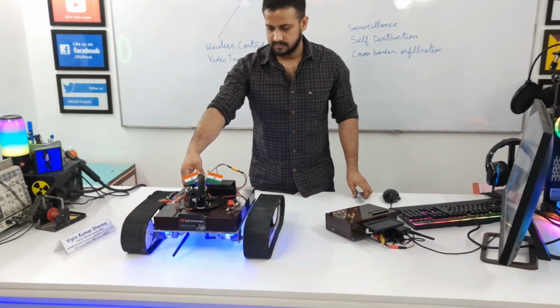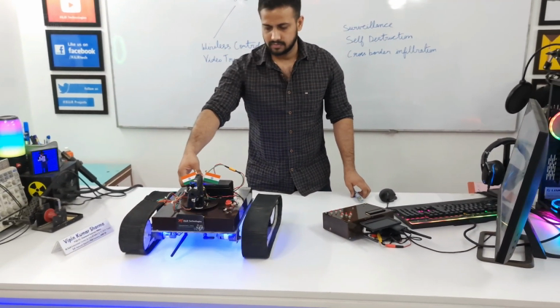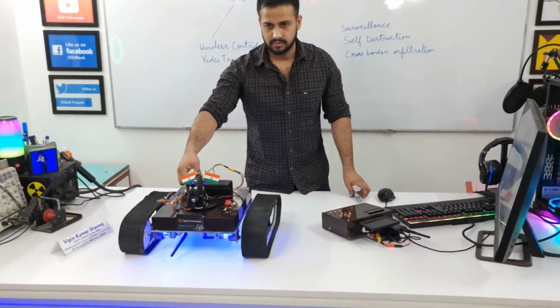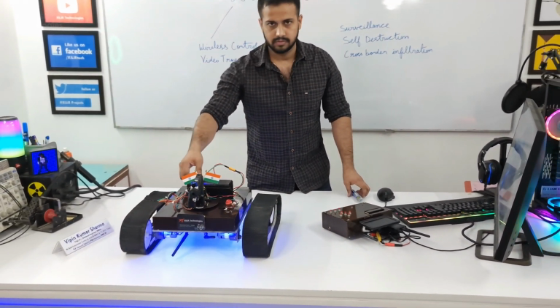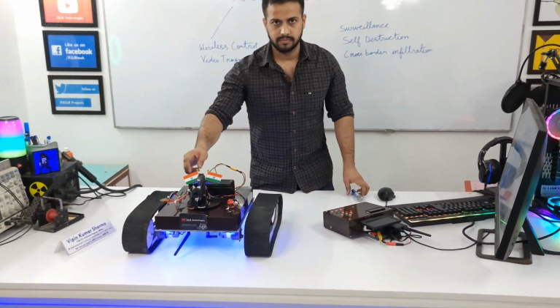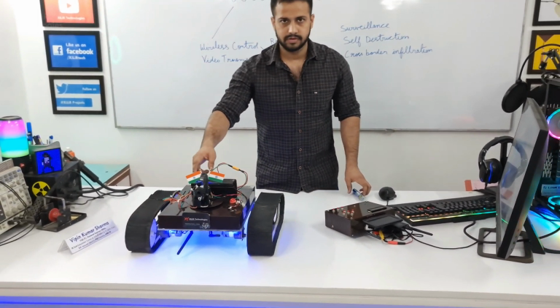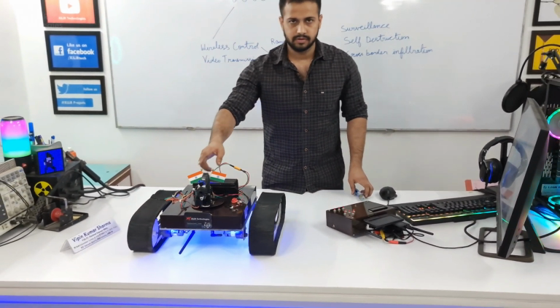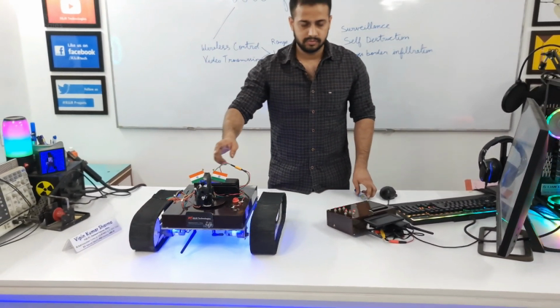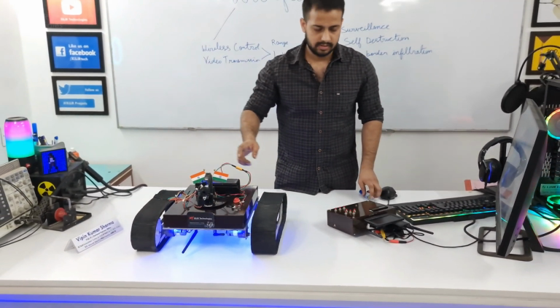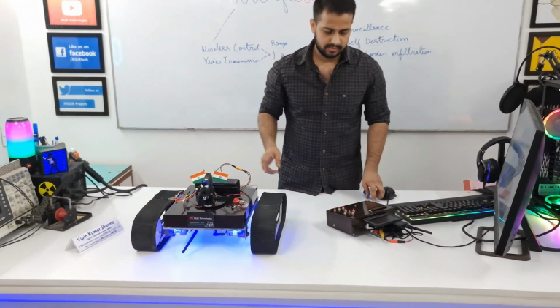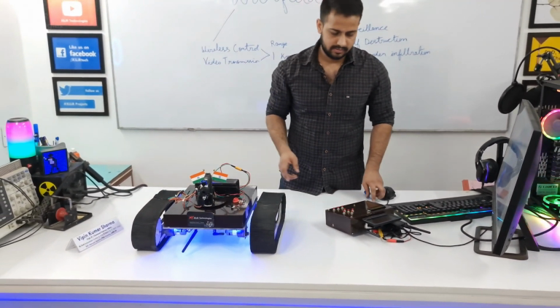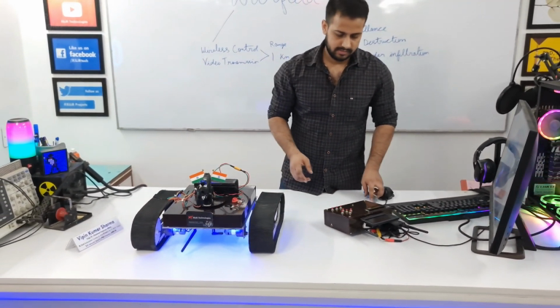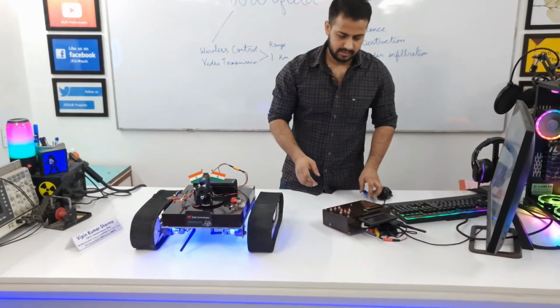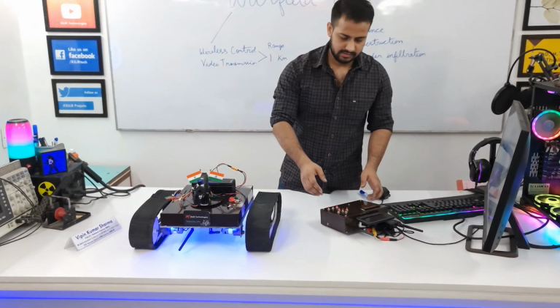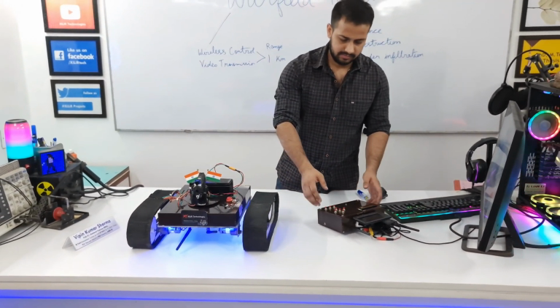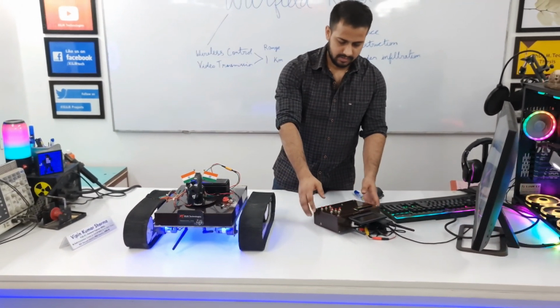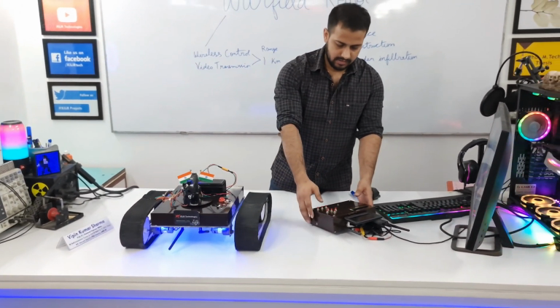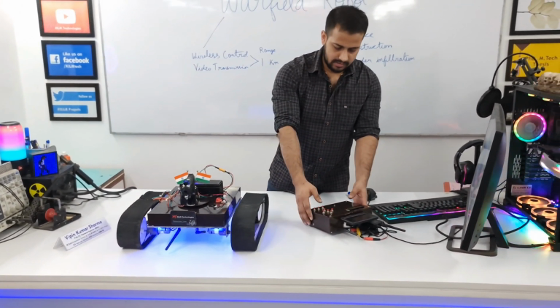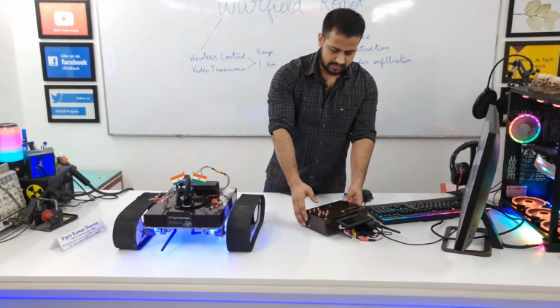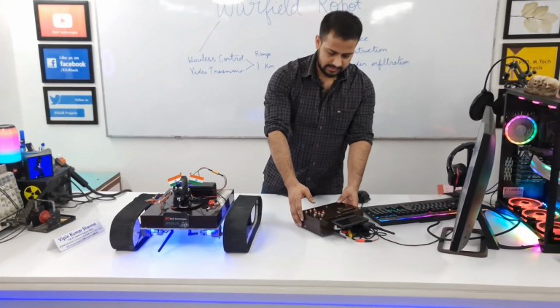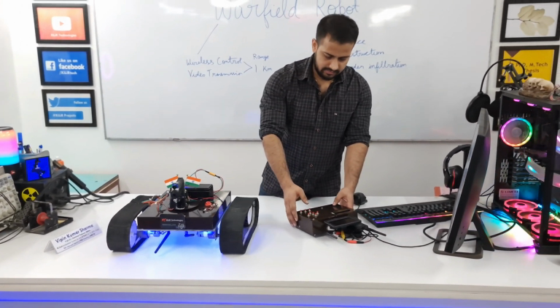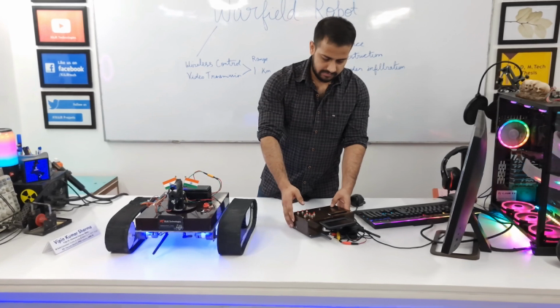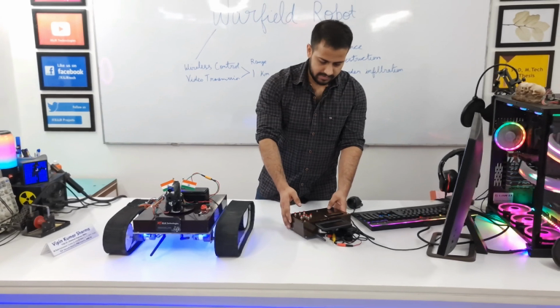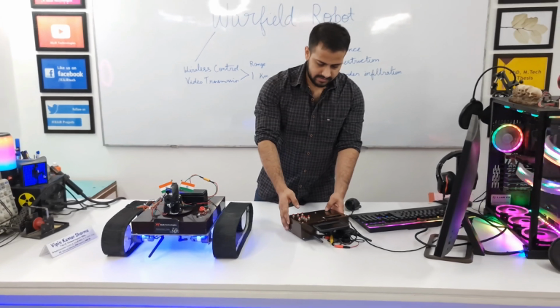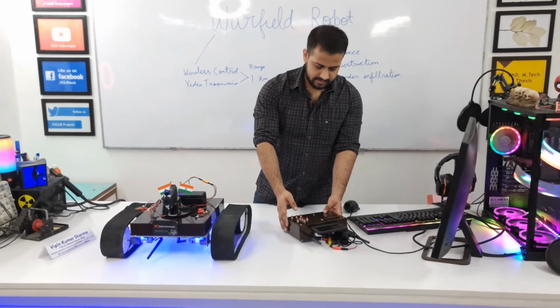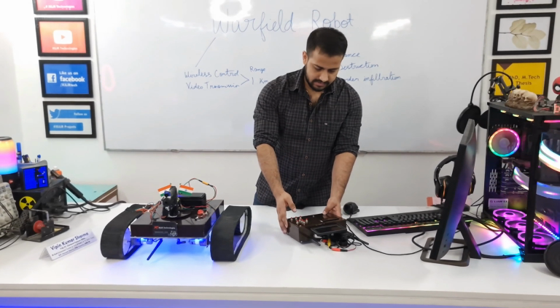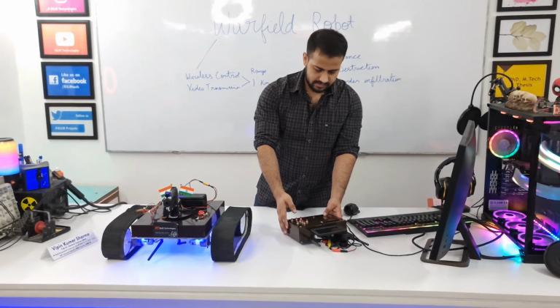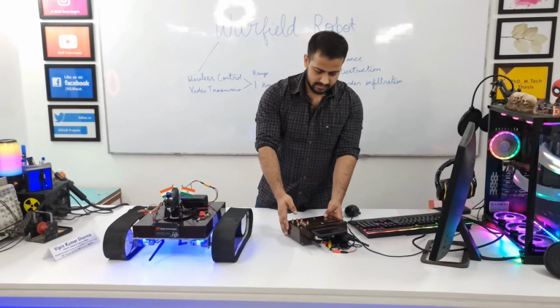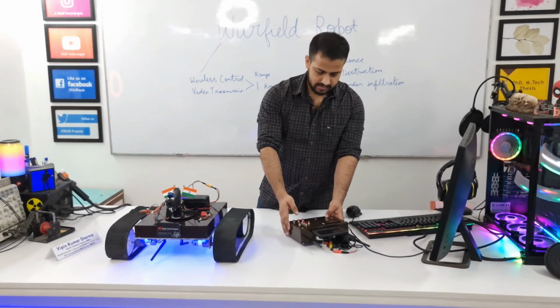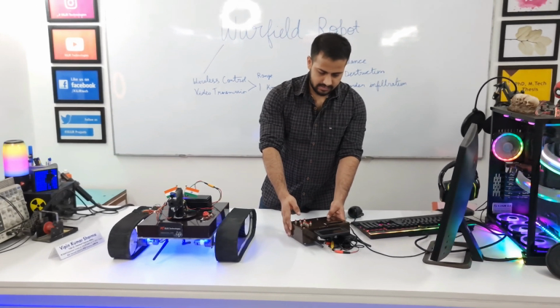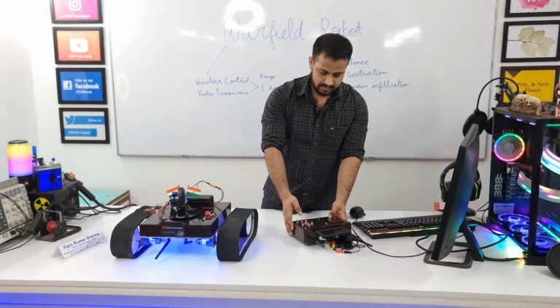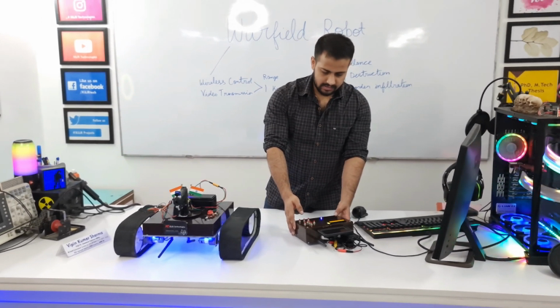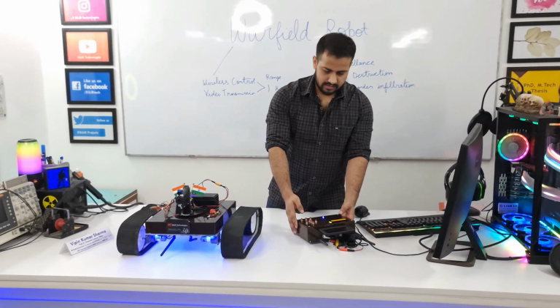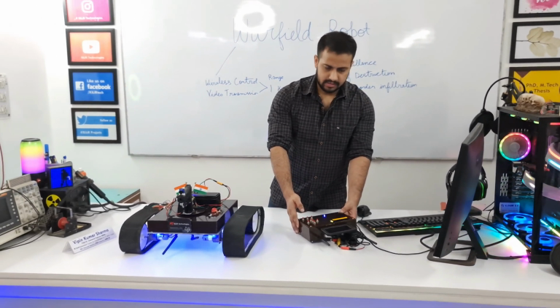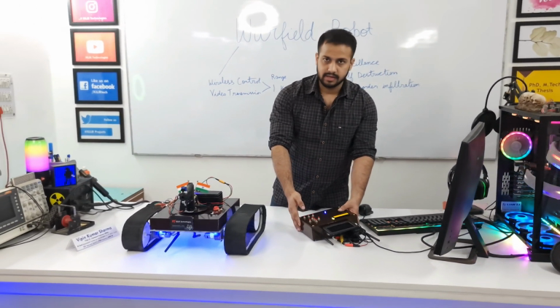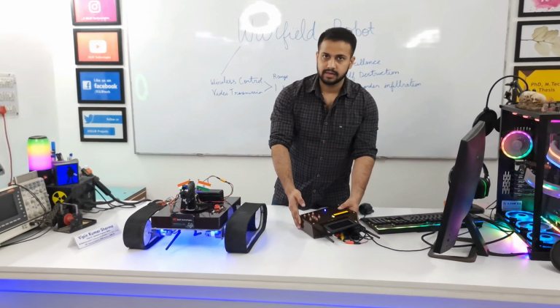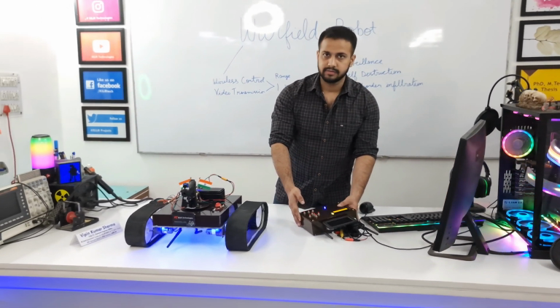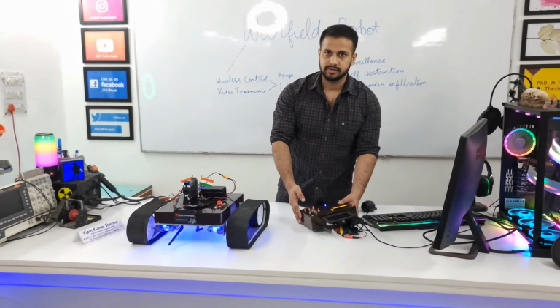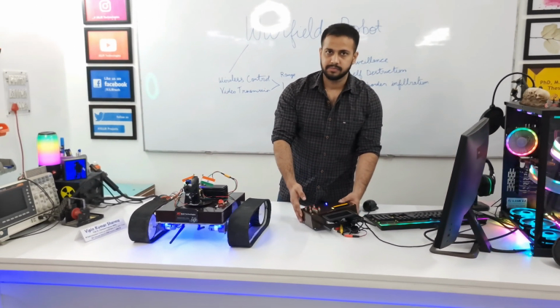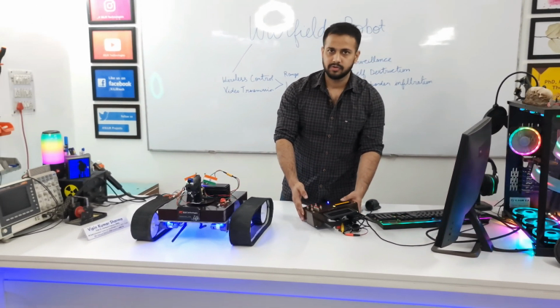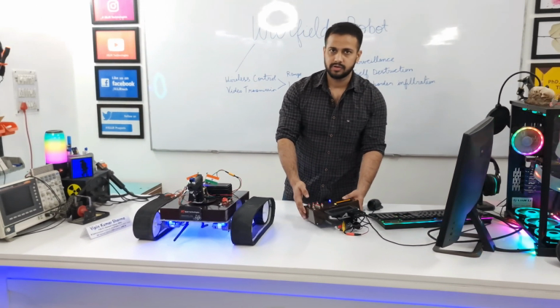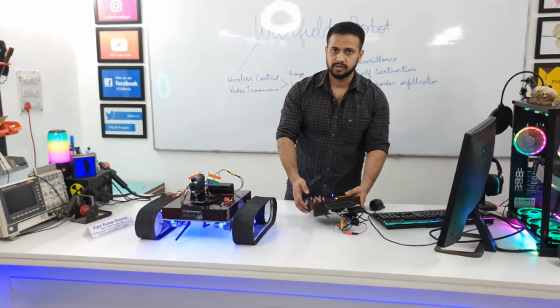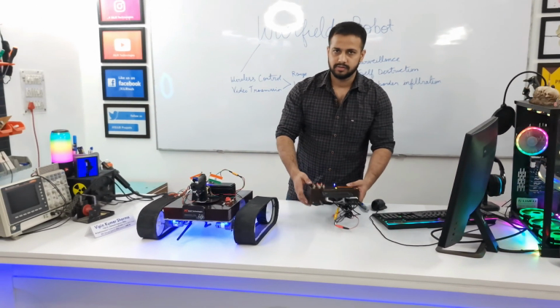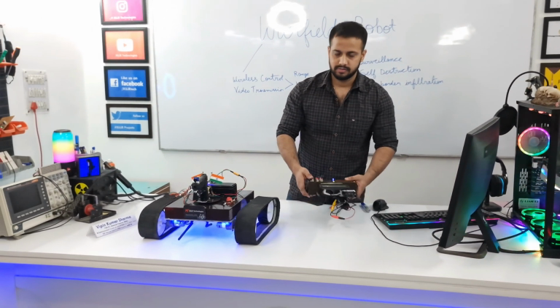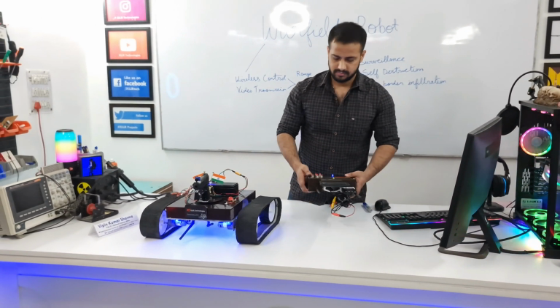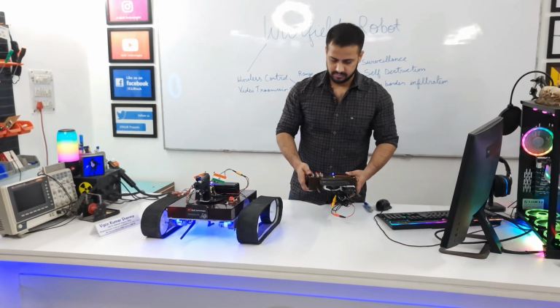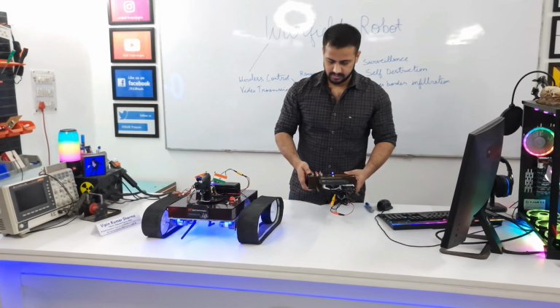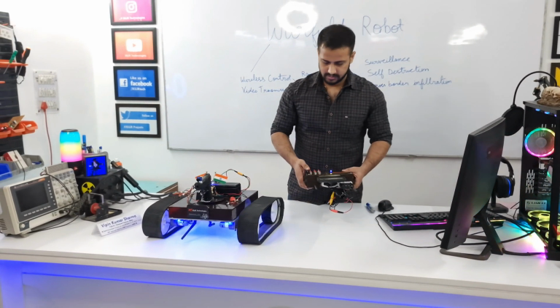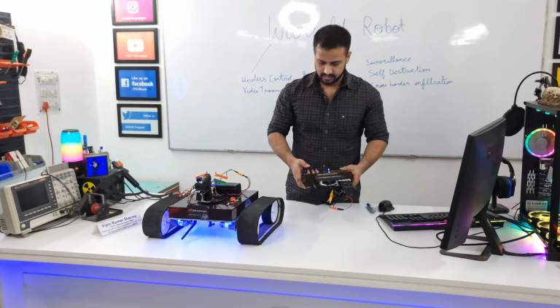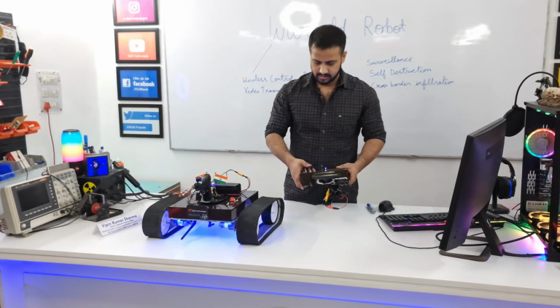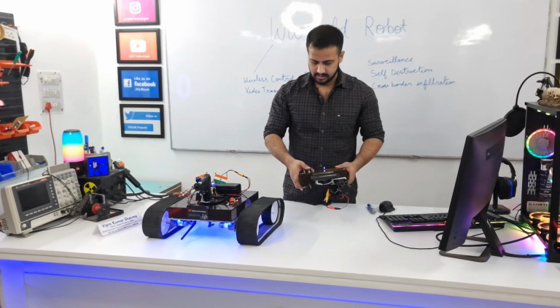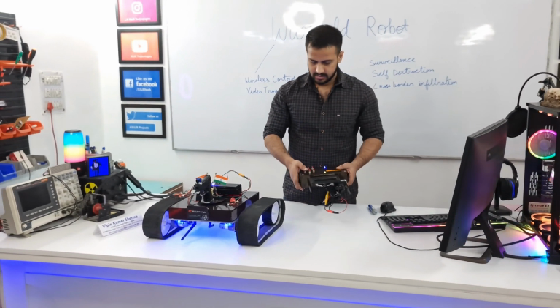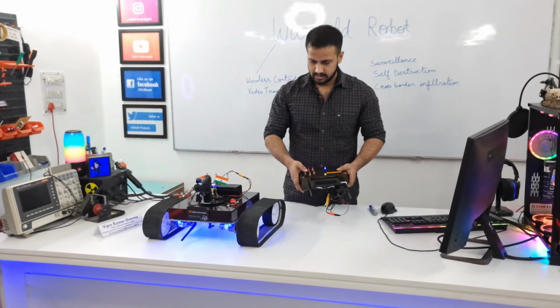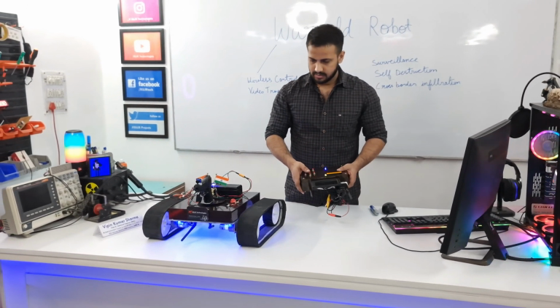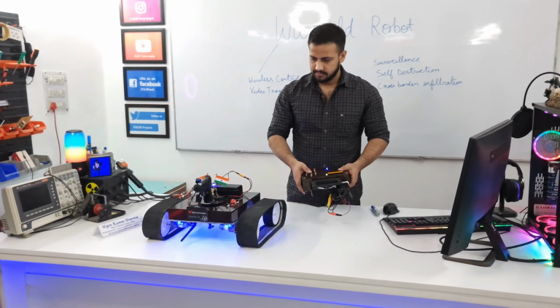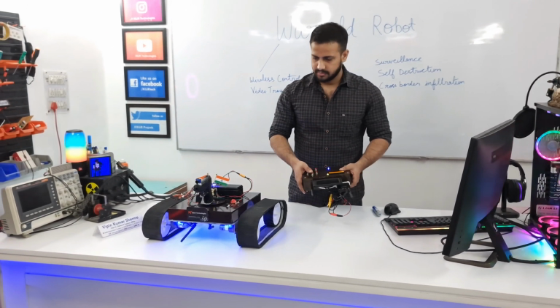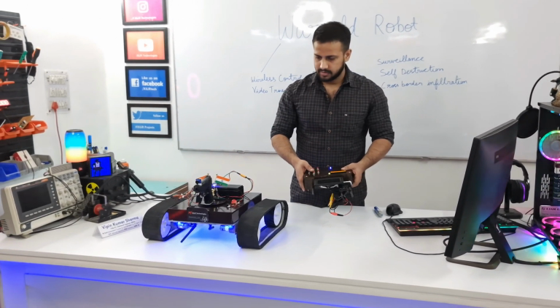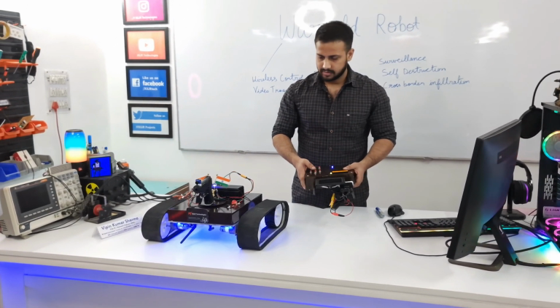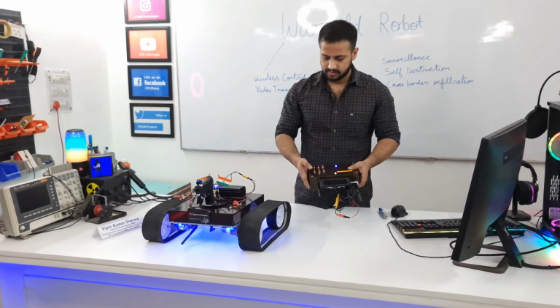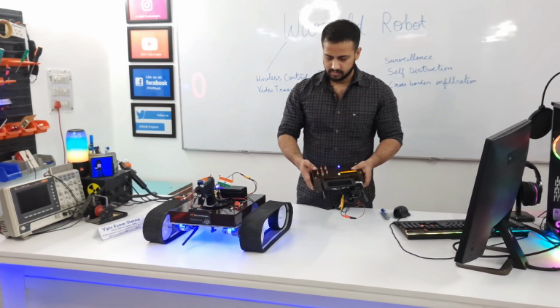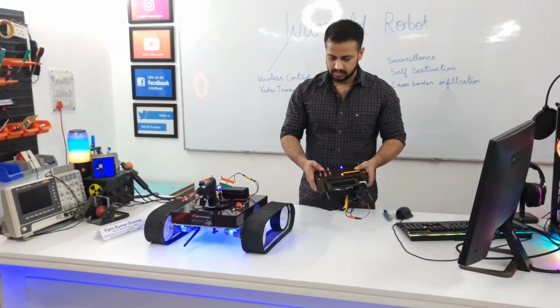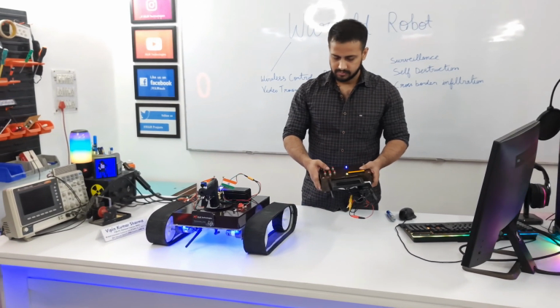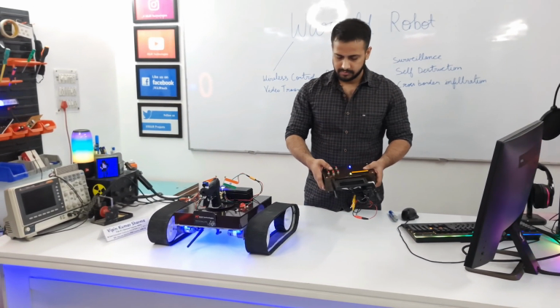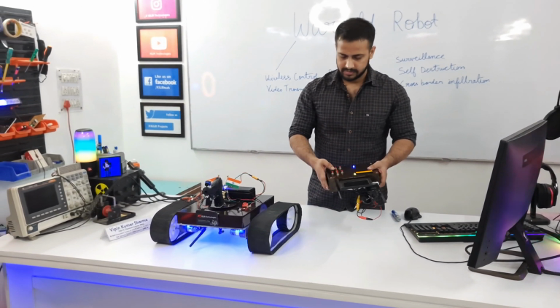I will turn on the receiver part. Use the remote — we can control it with the remote.